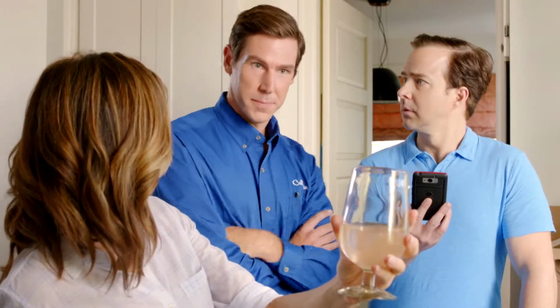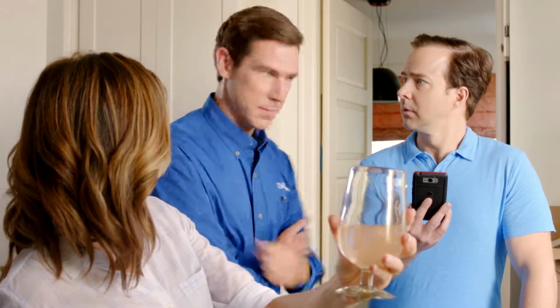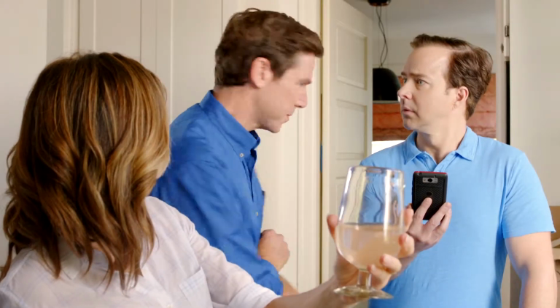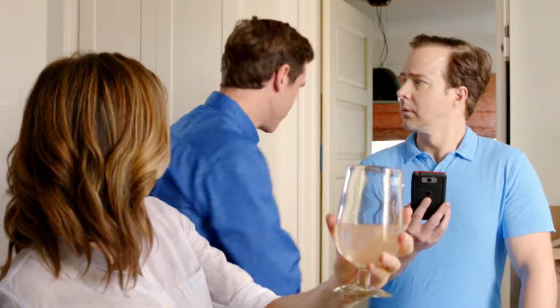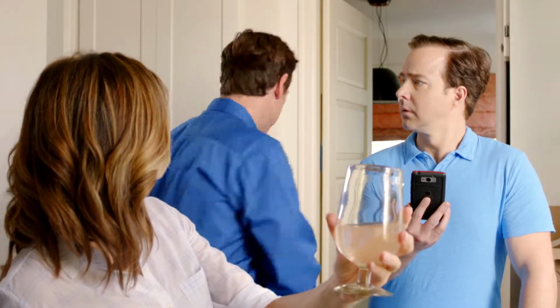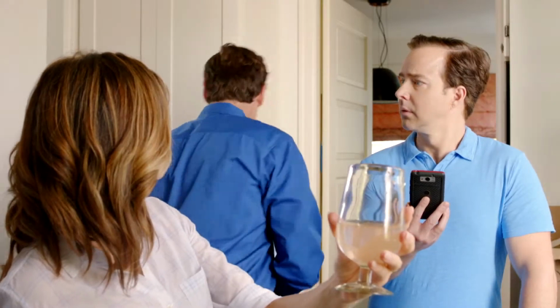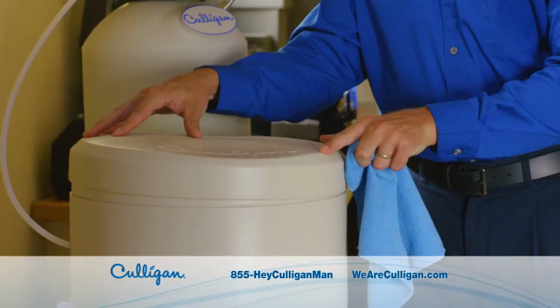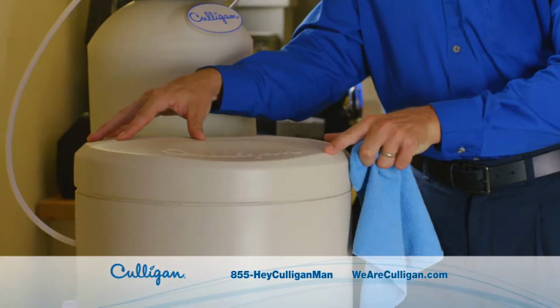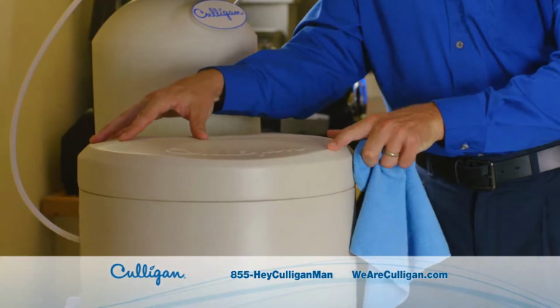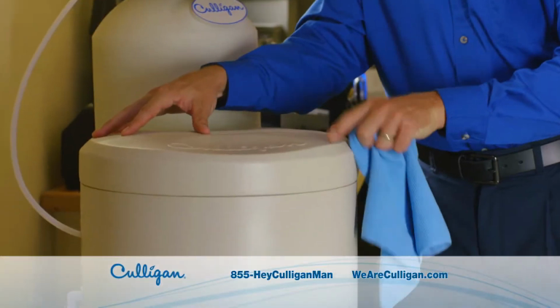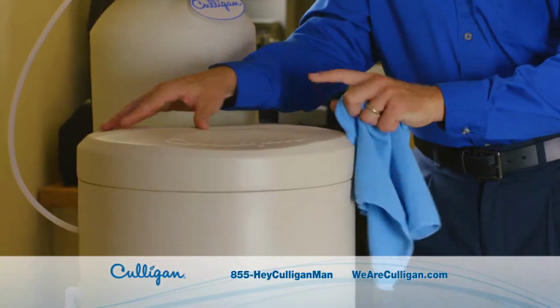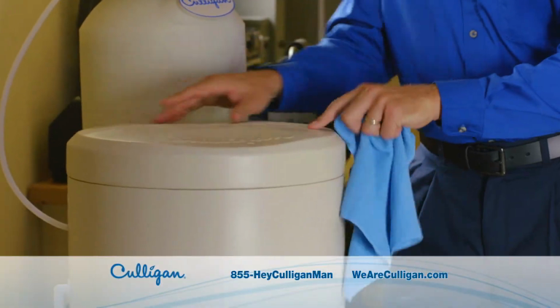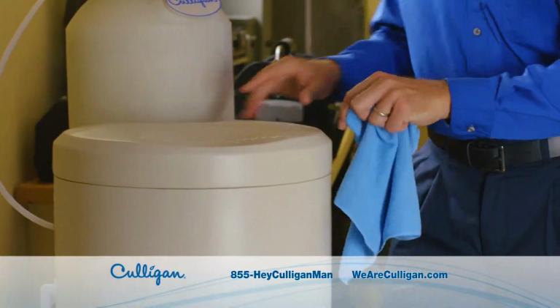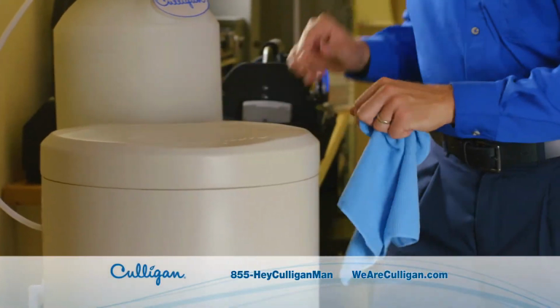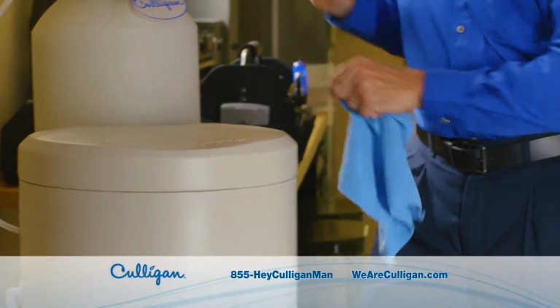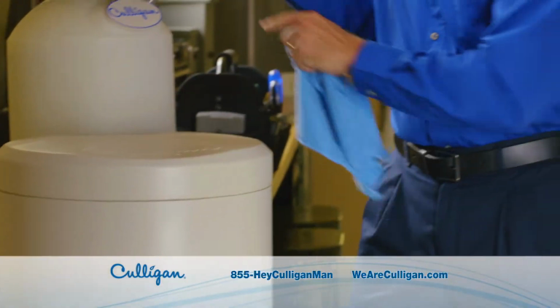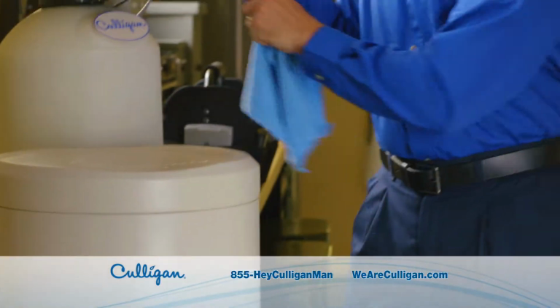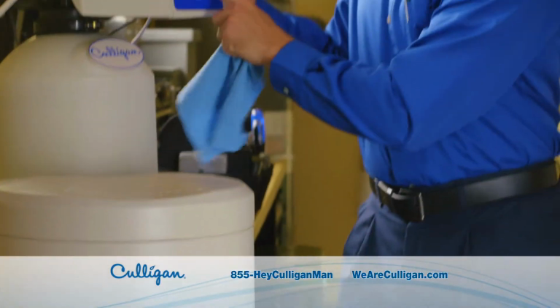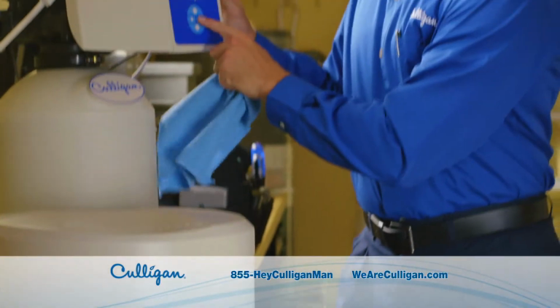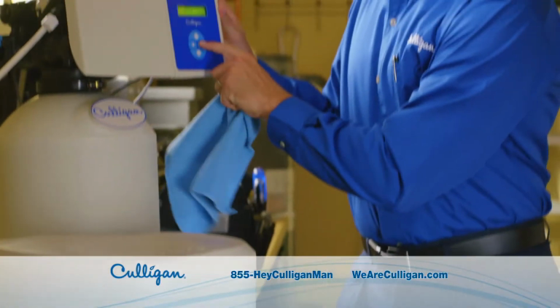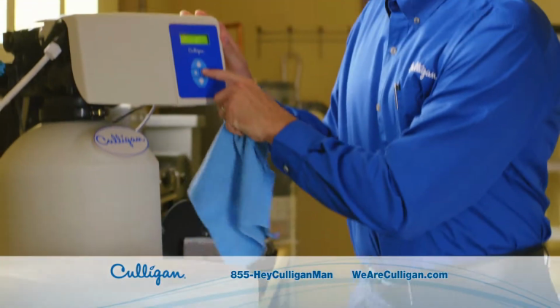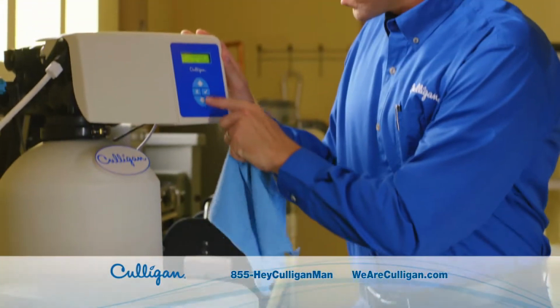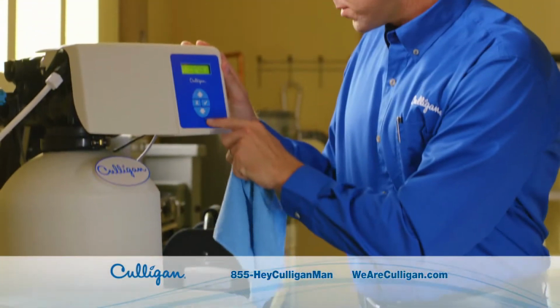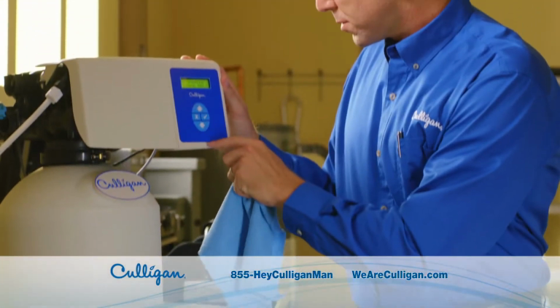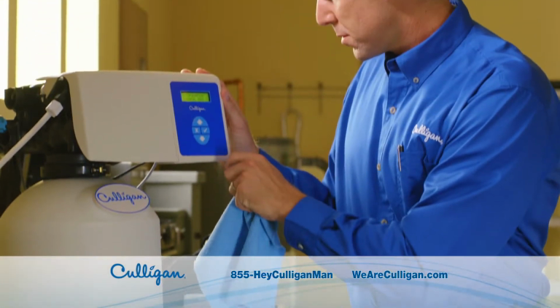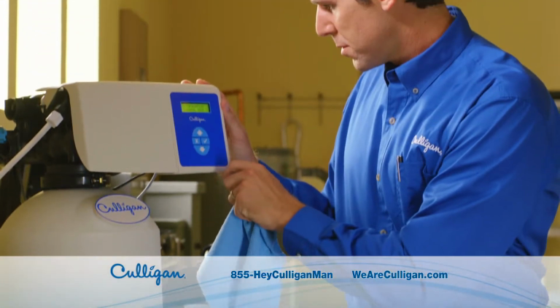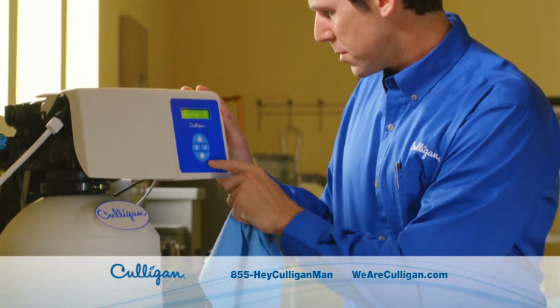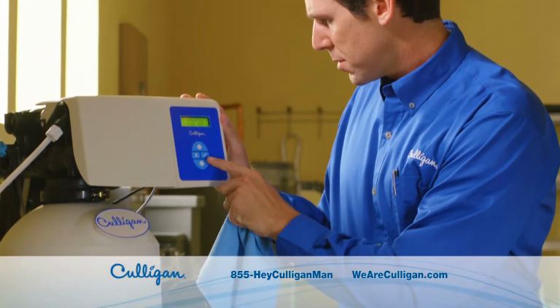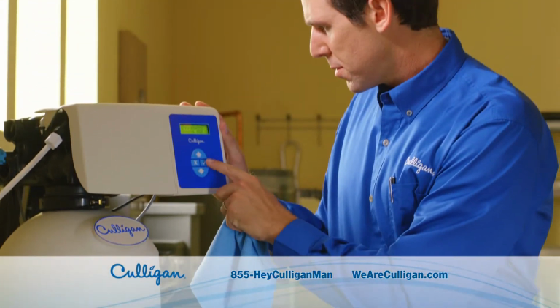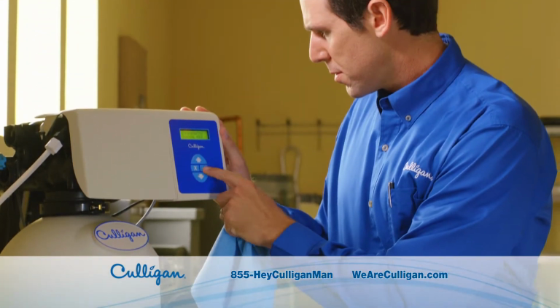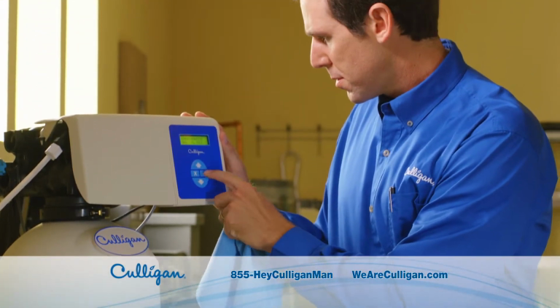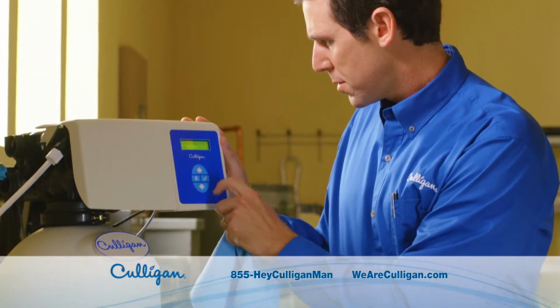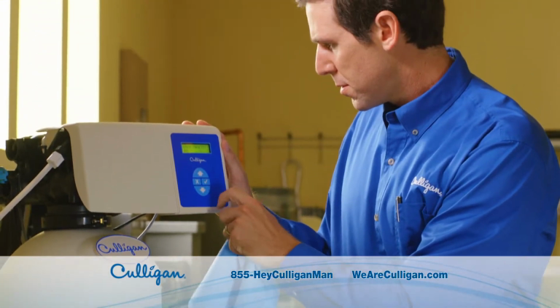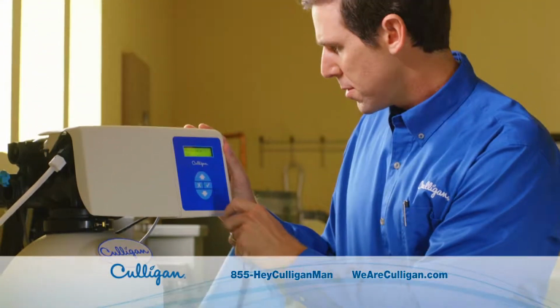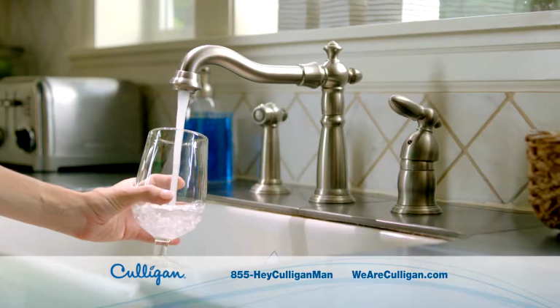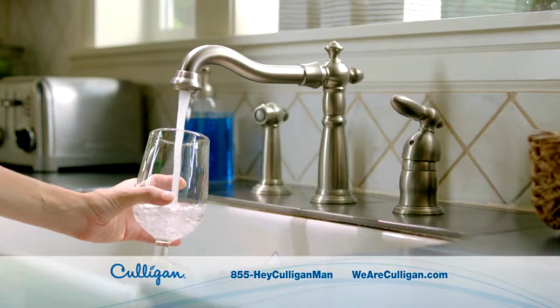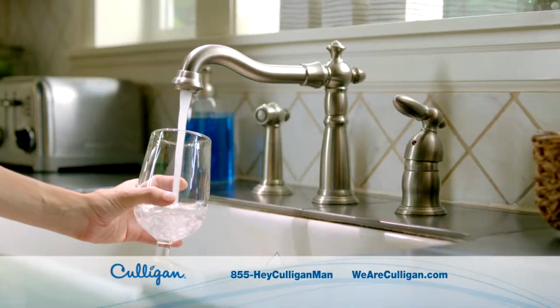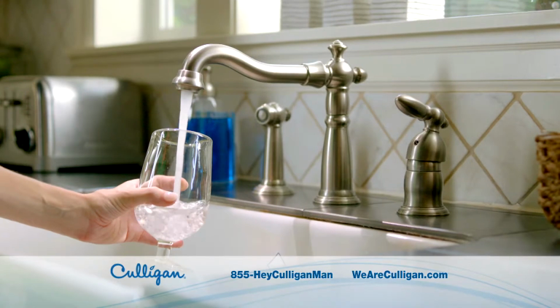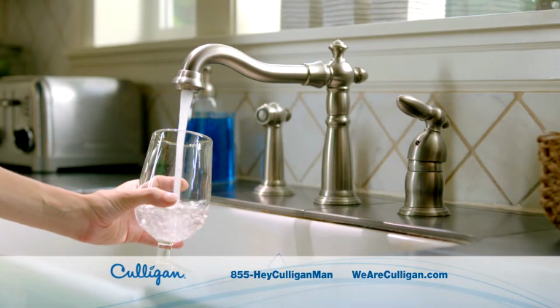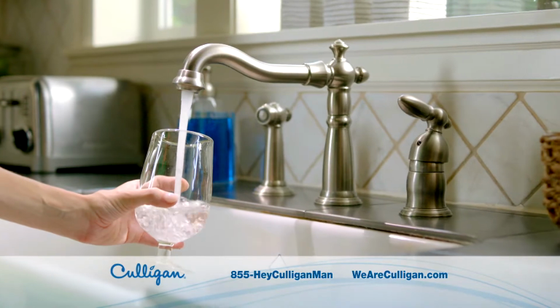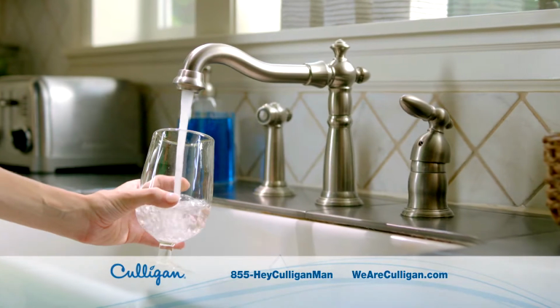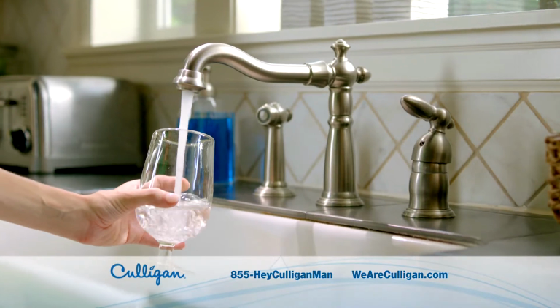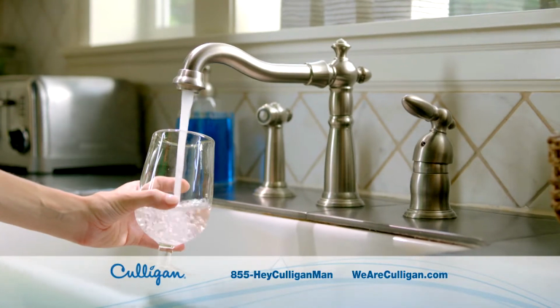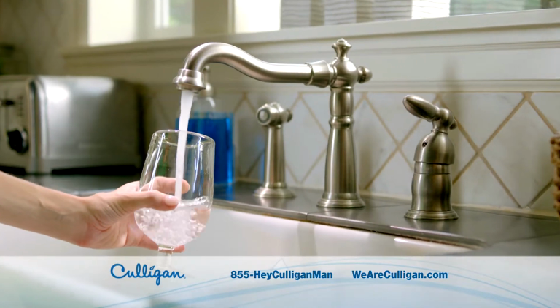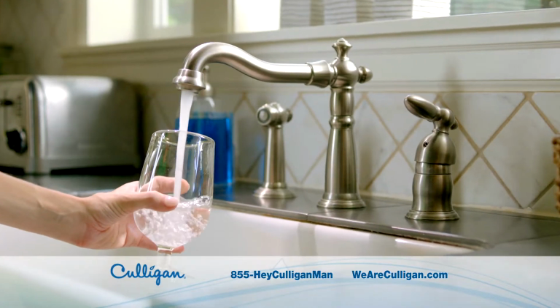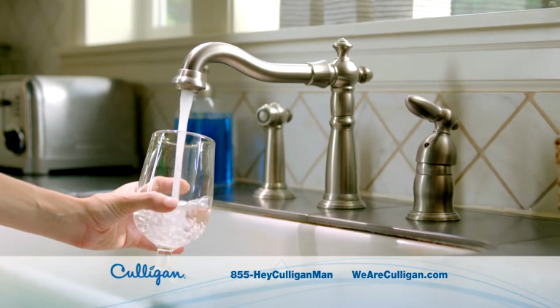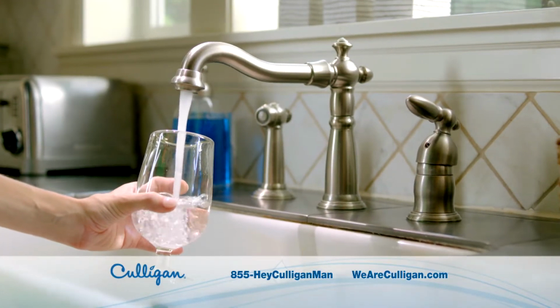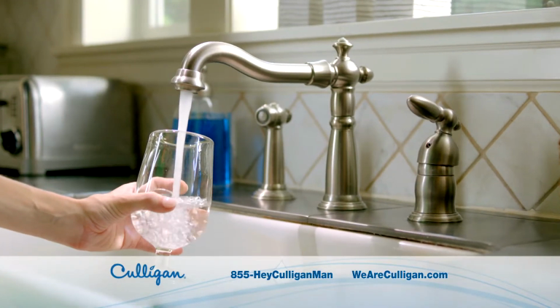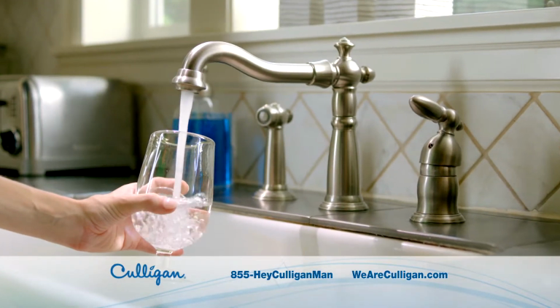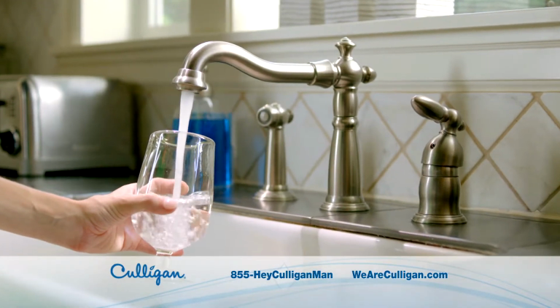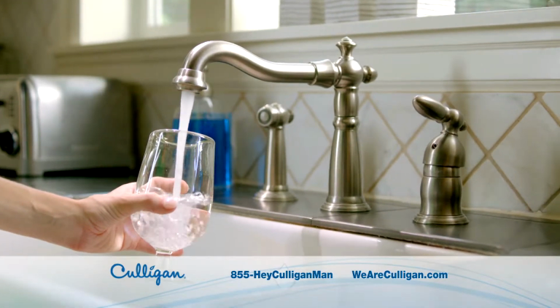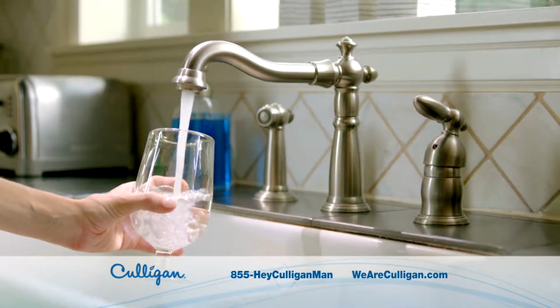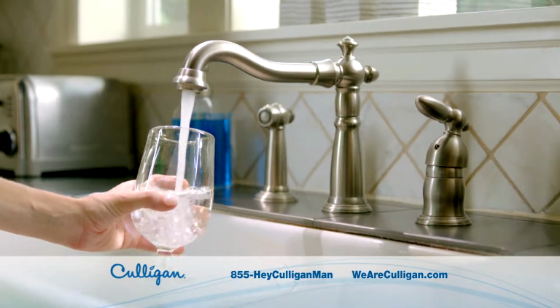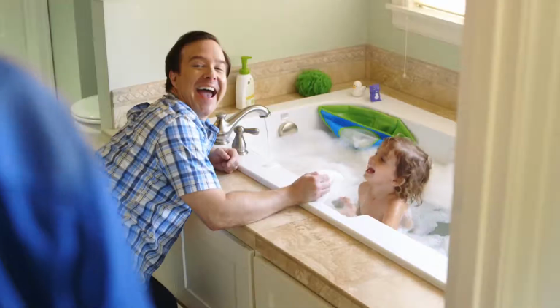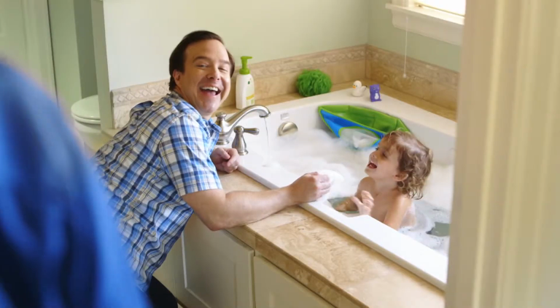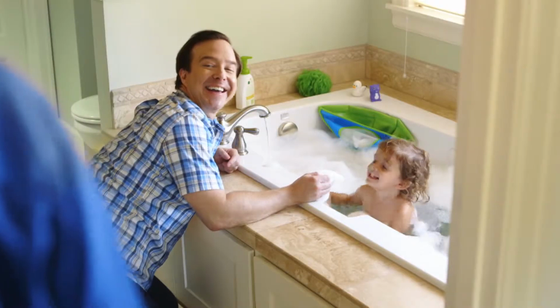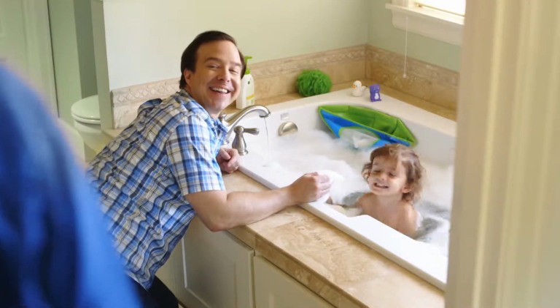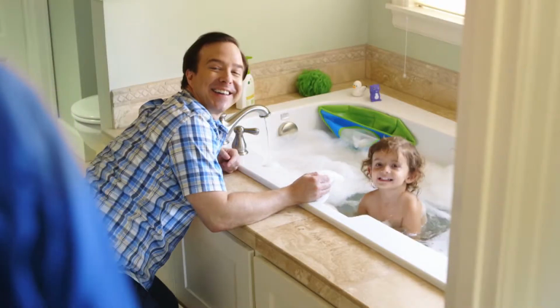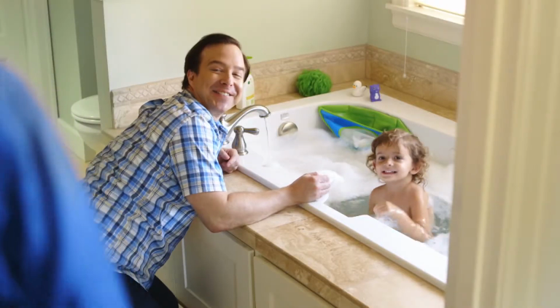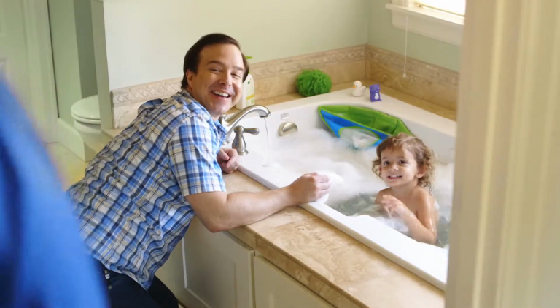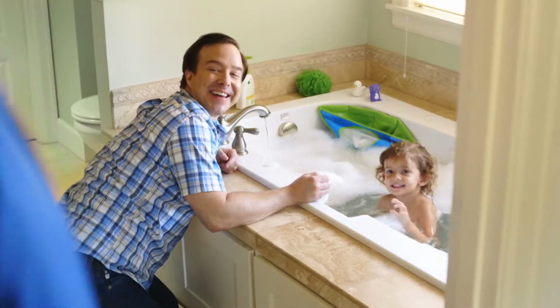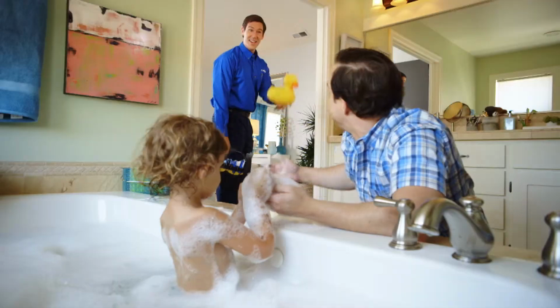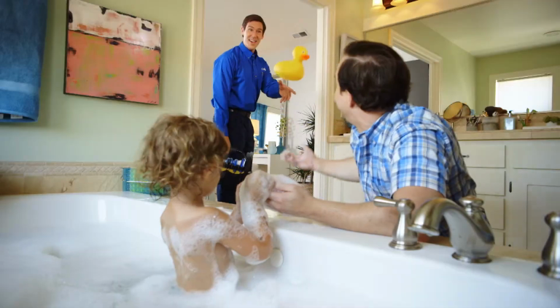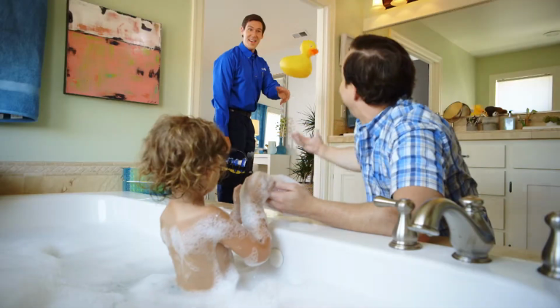A Culligan whole house water softening system turns your problem water into Culligan water. Pure and simple. Hey Culligan man! Hey!